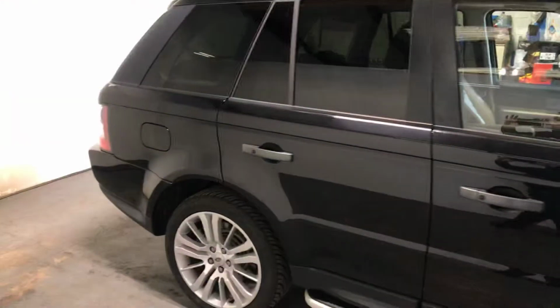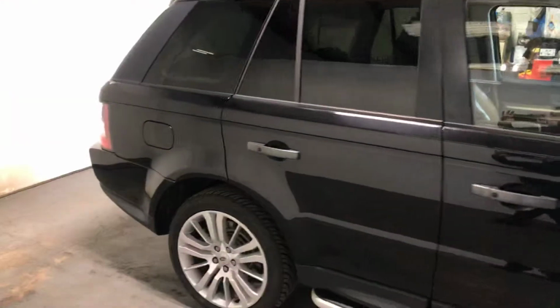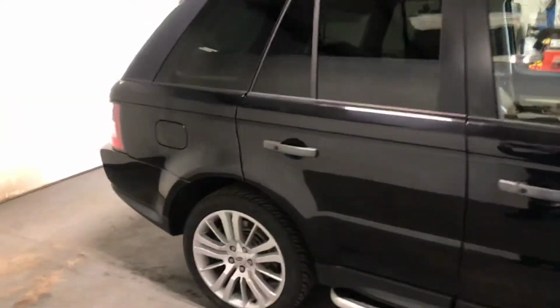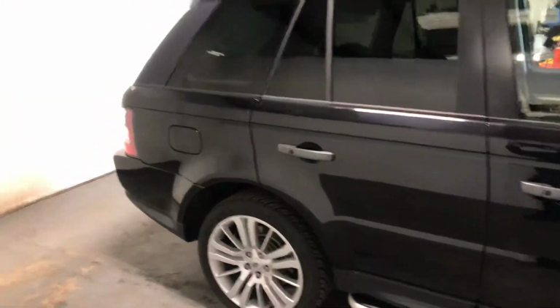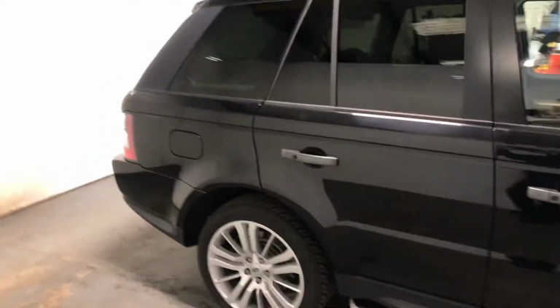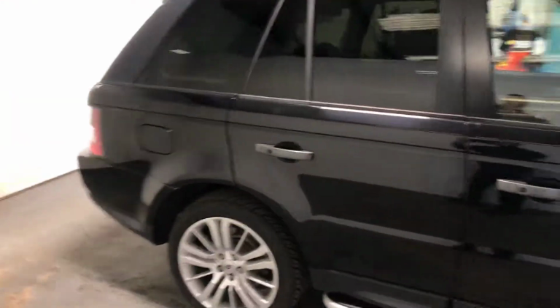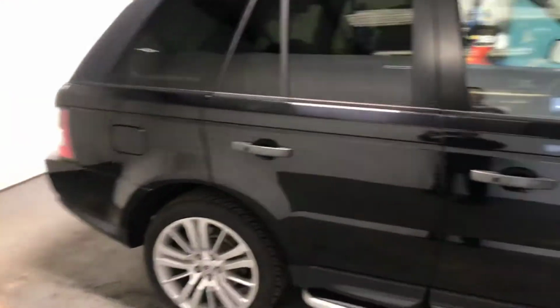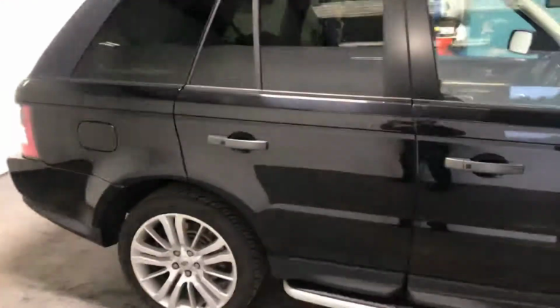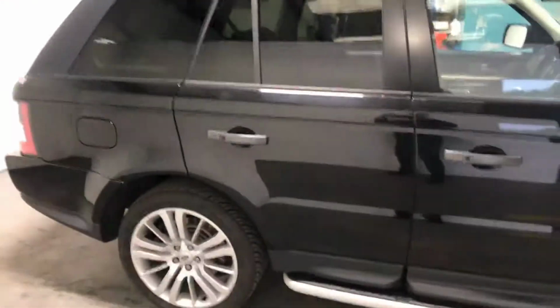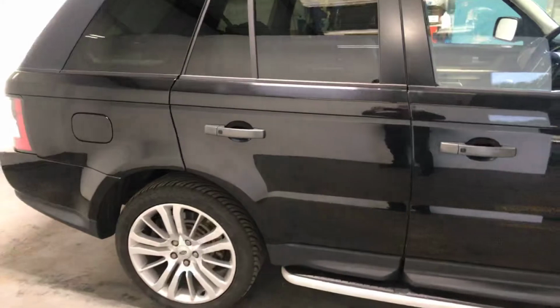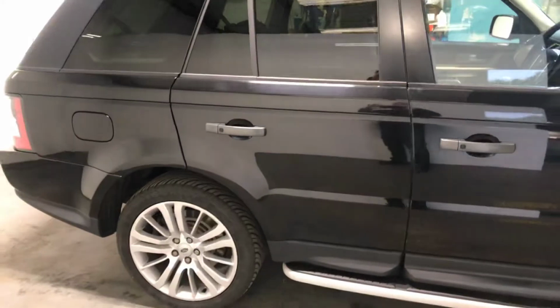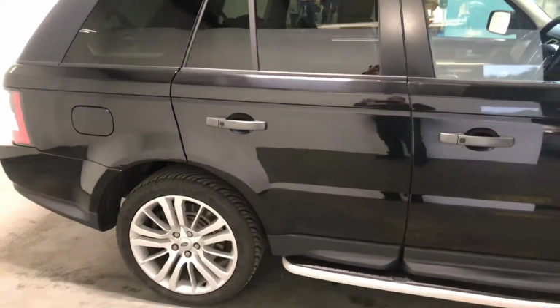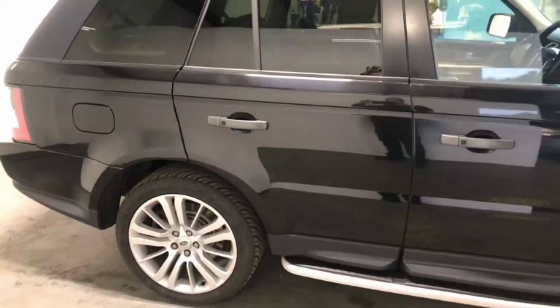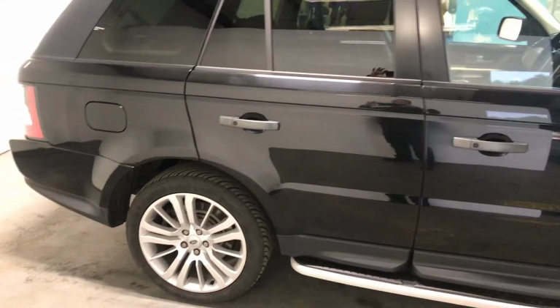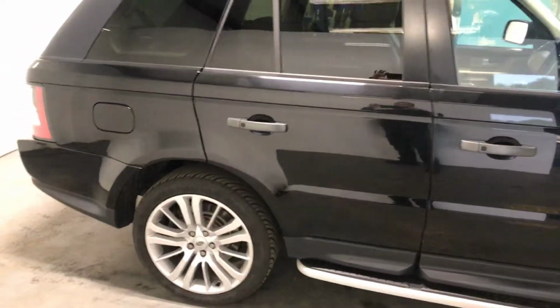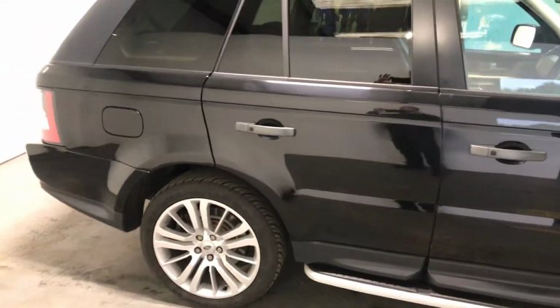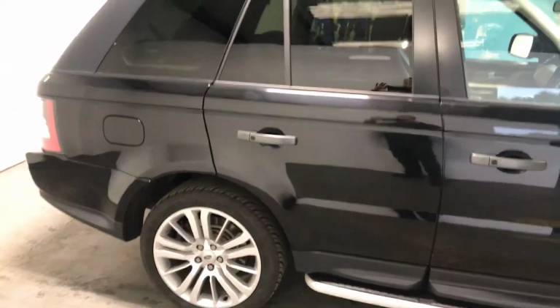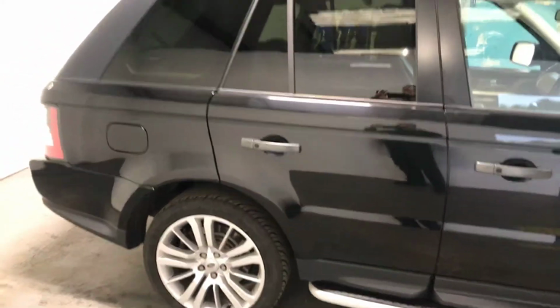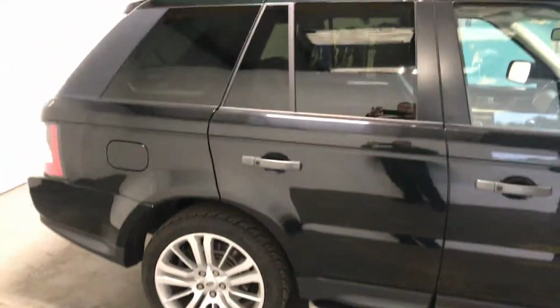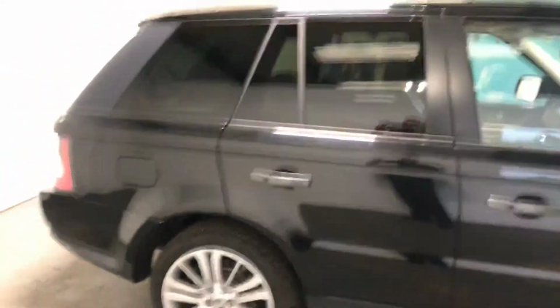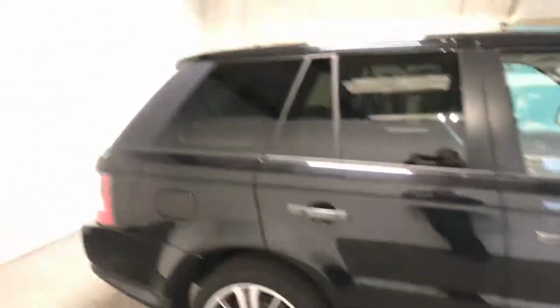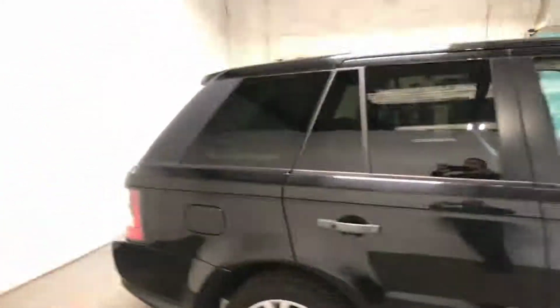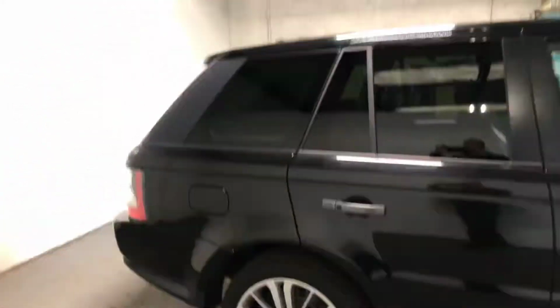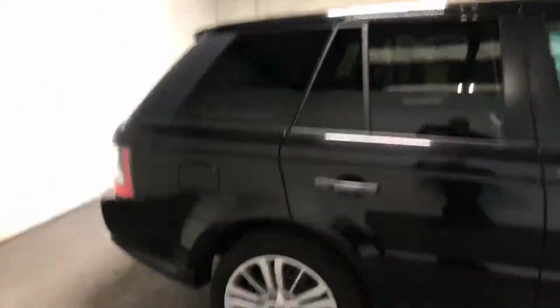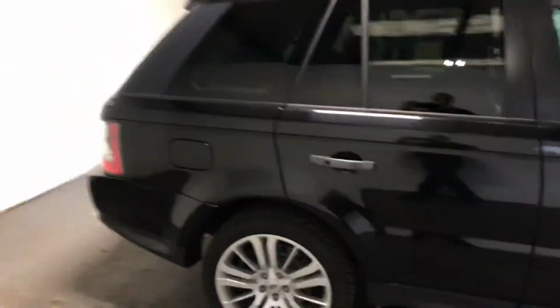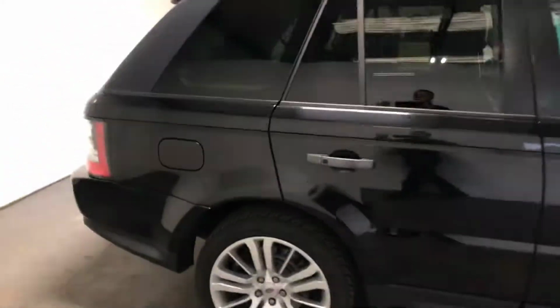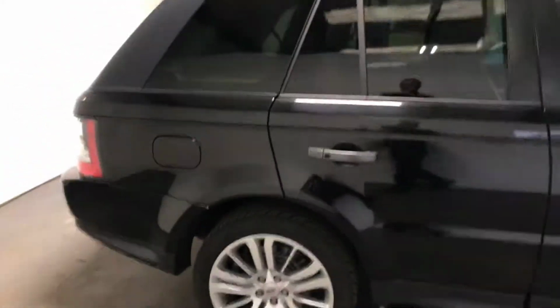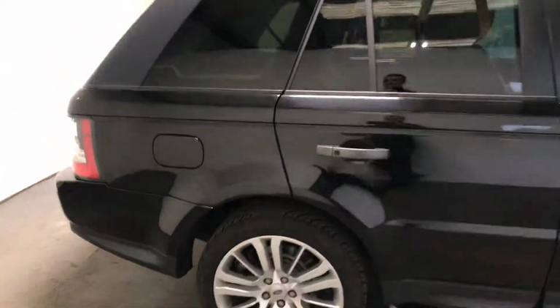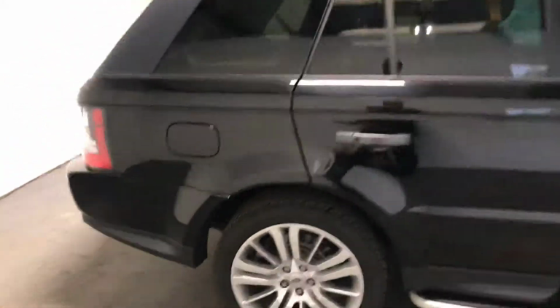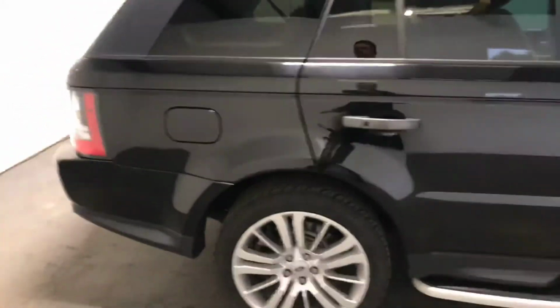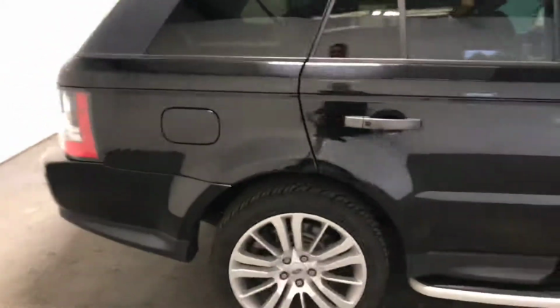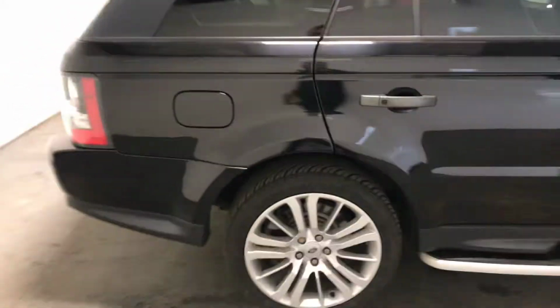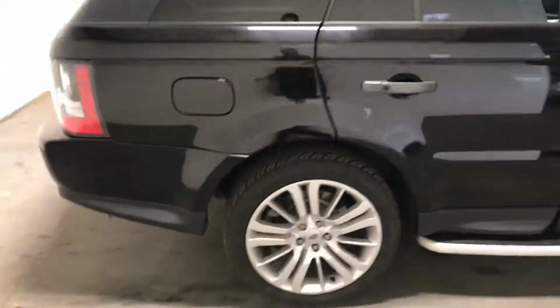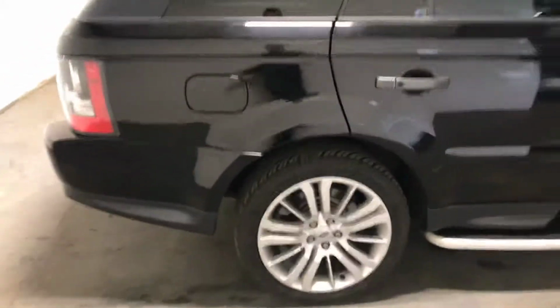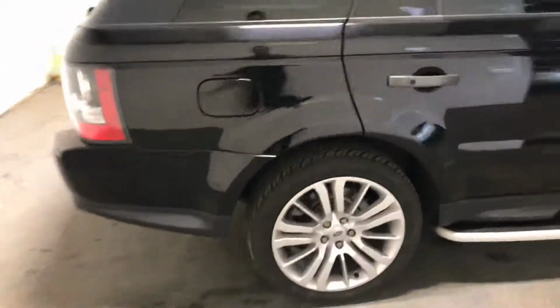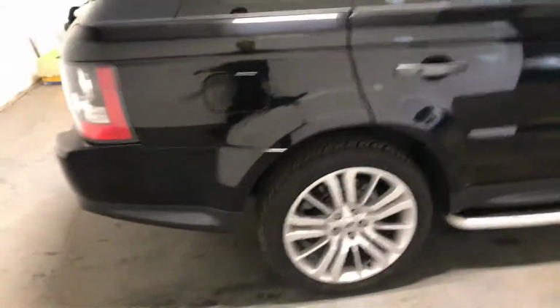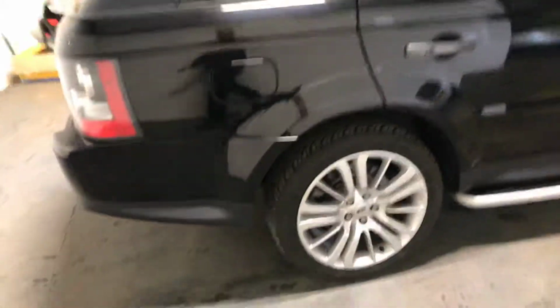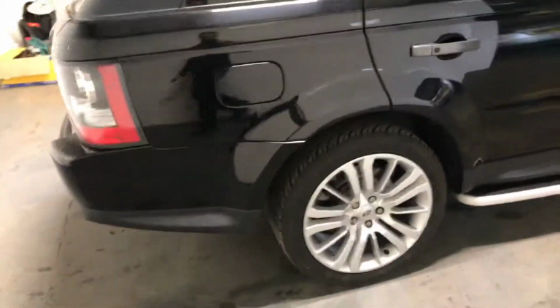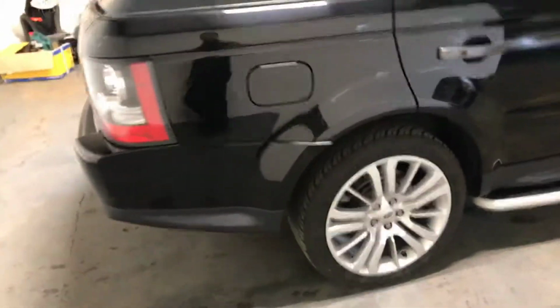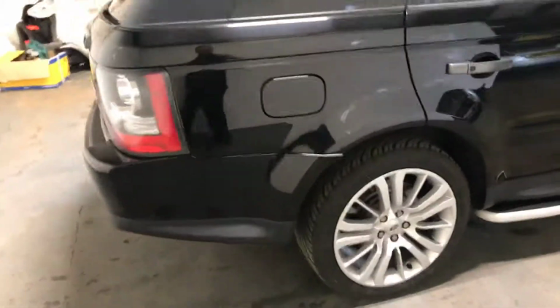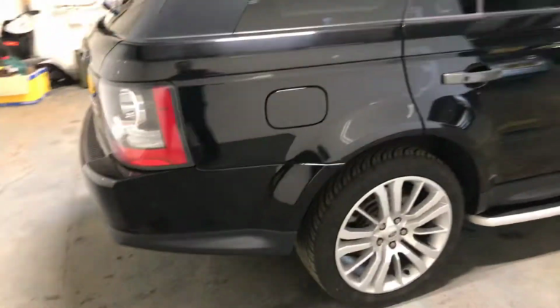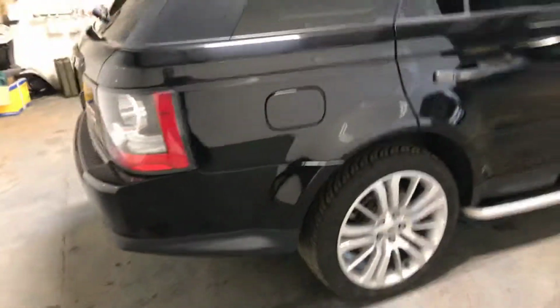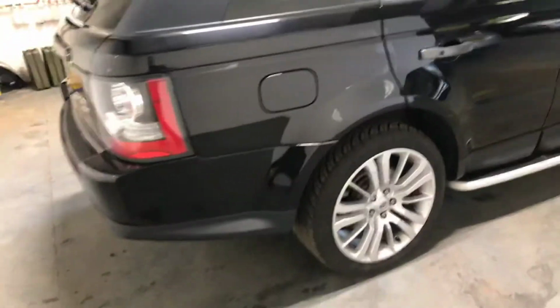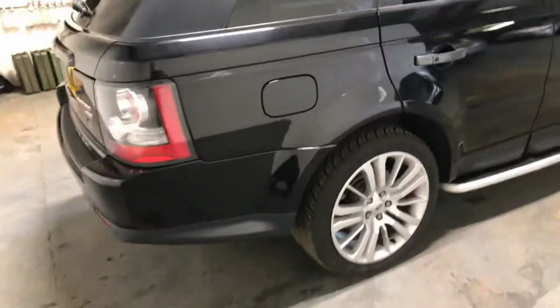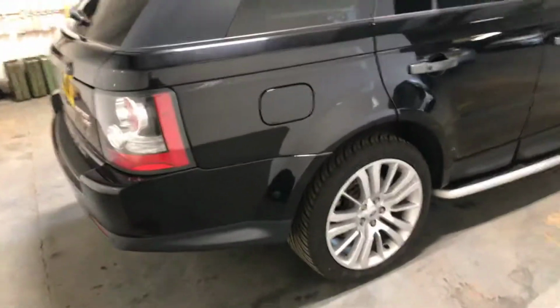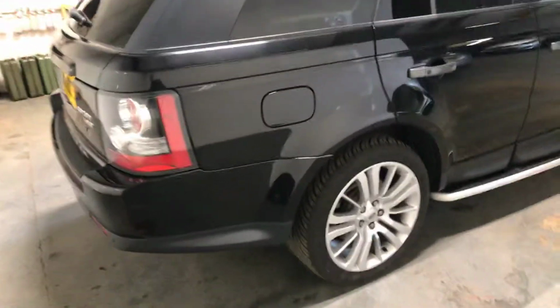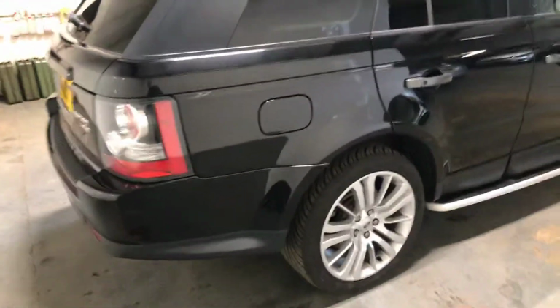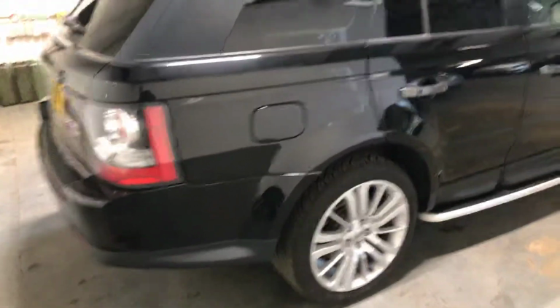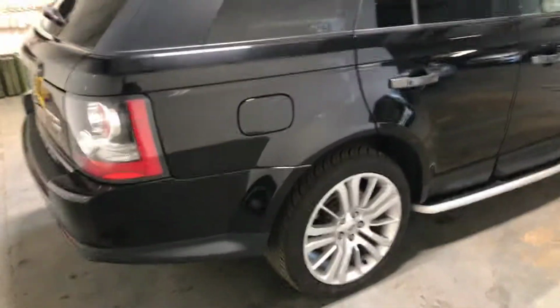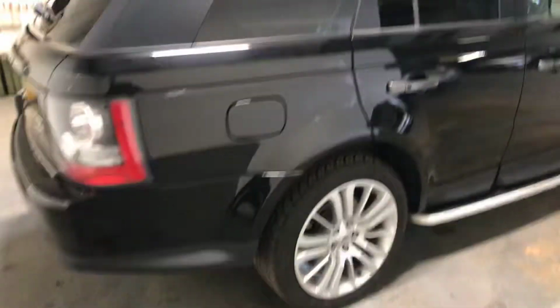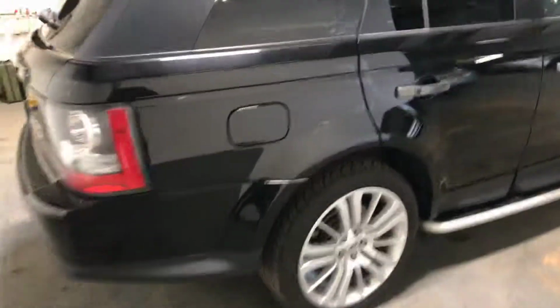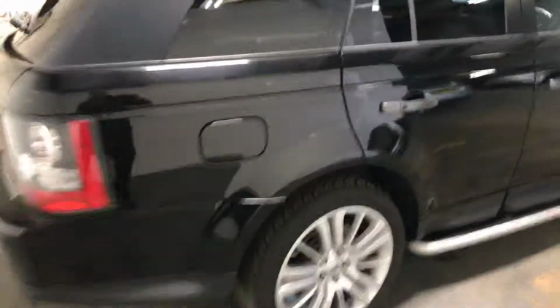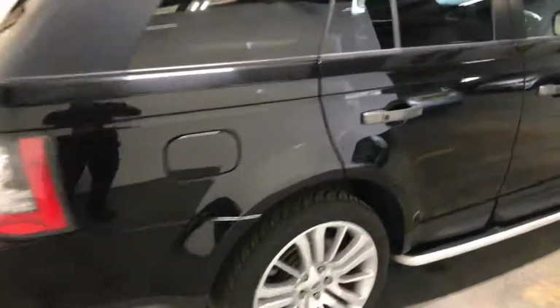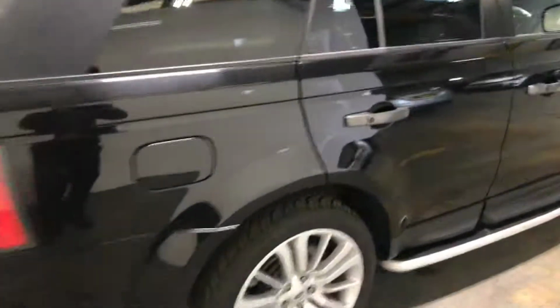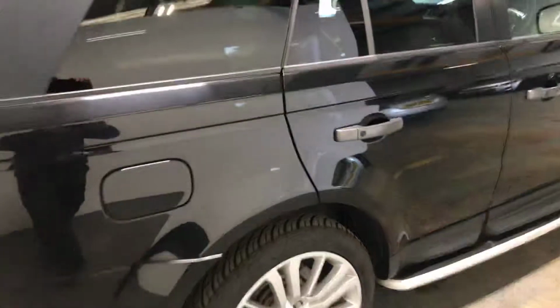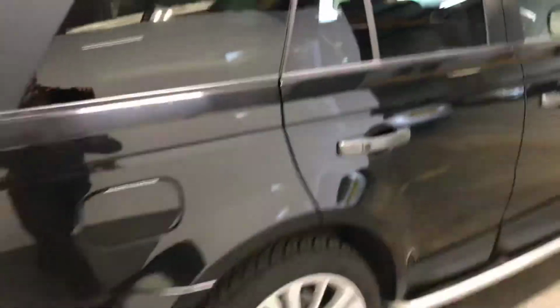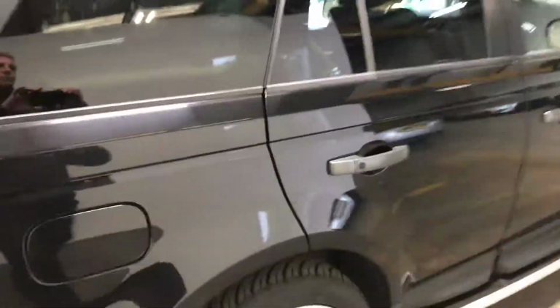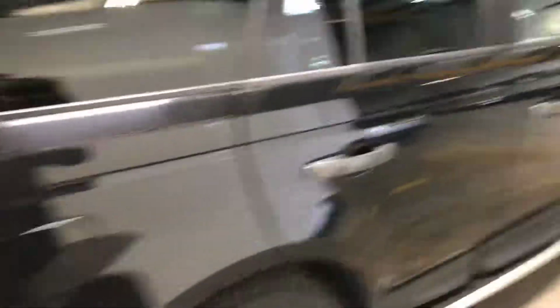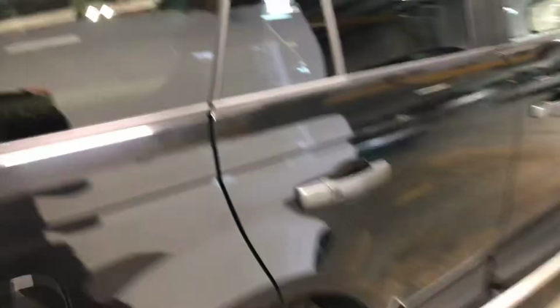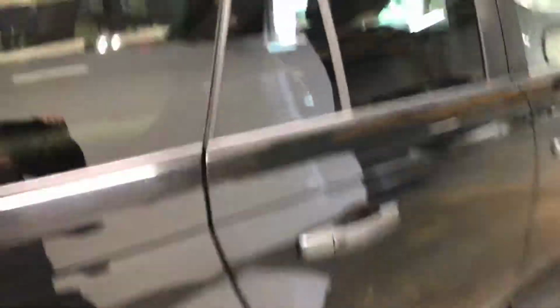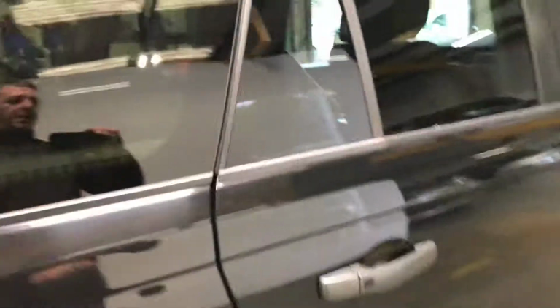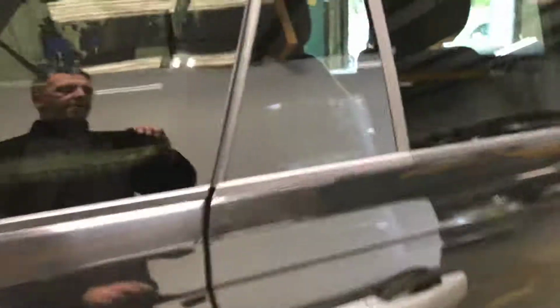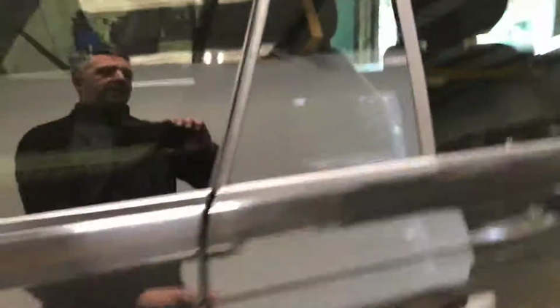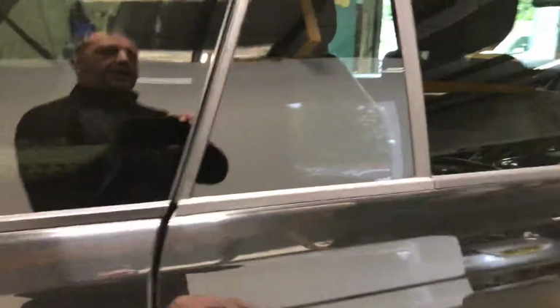This car's got the full MOT — a full year's MOT. It's also got full service history.